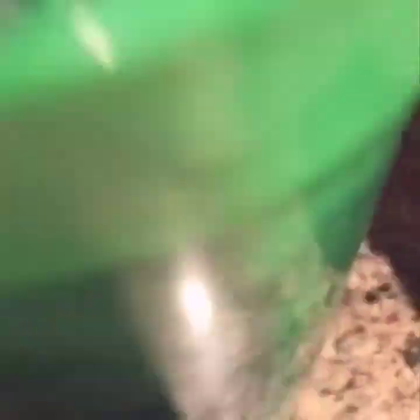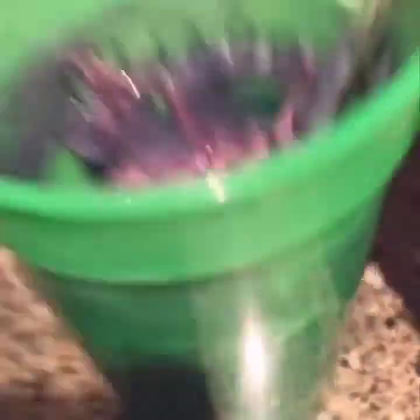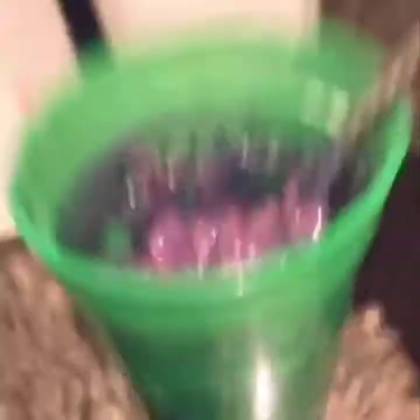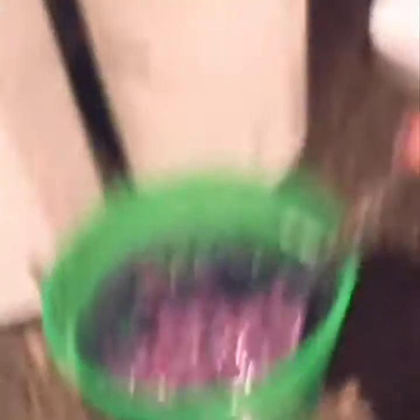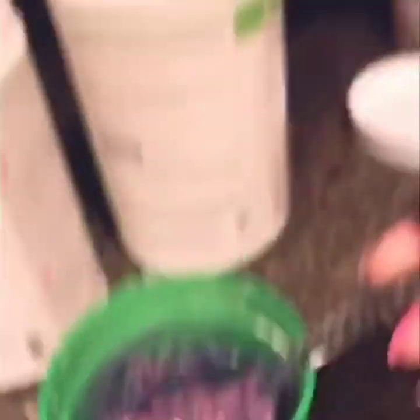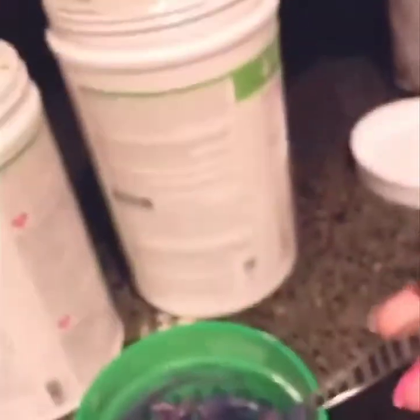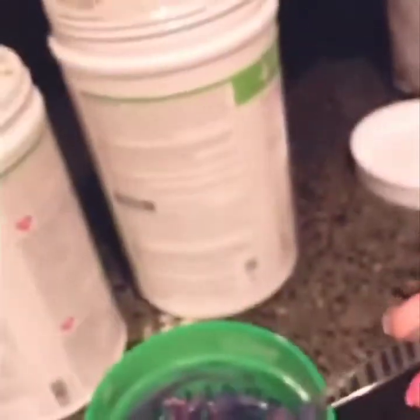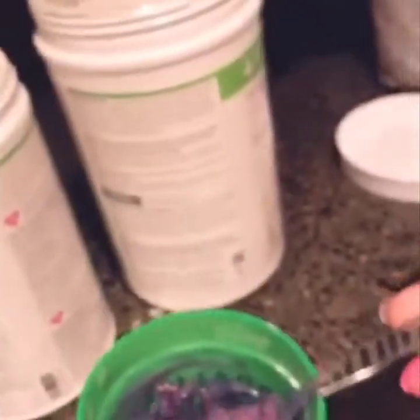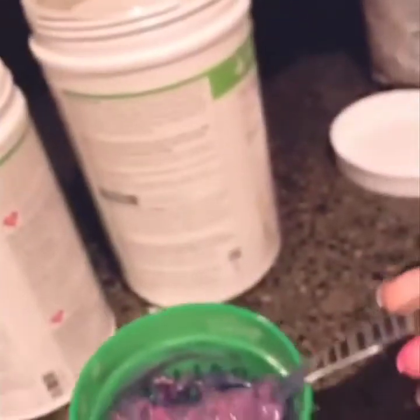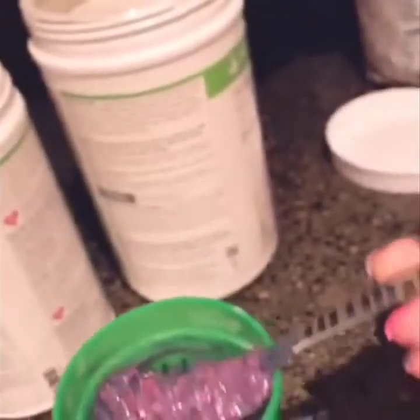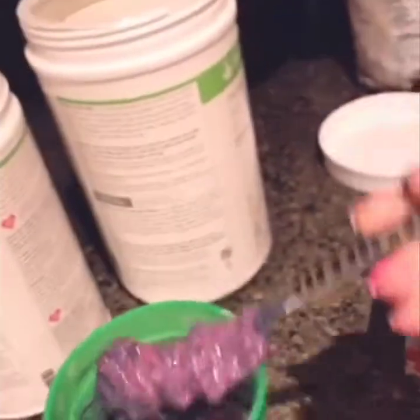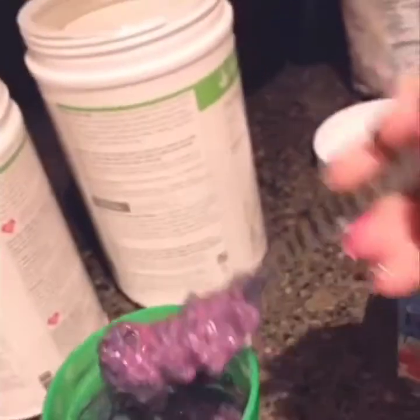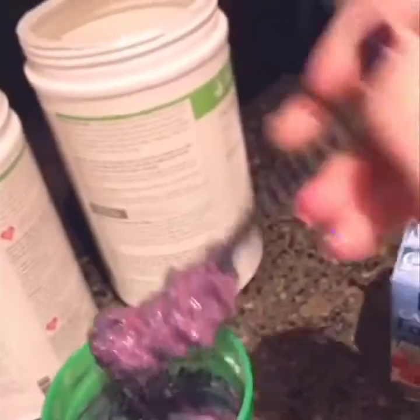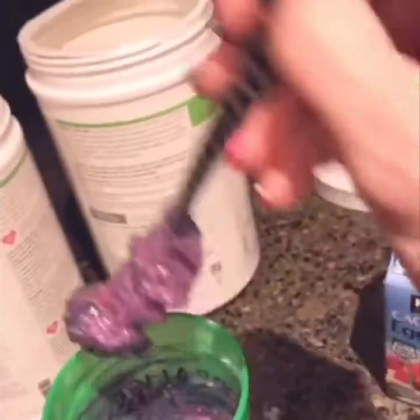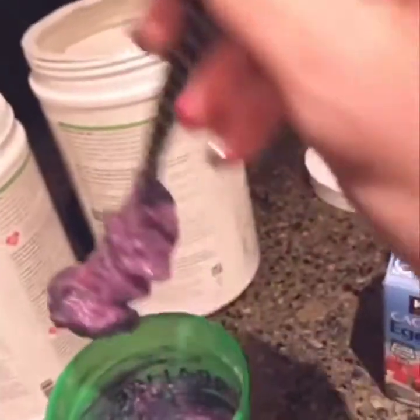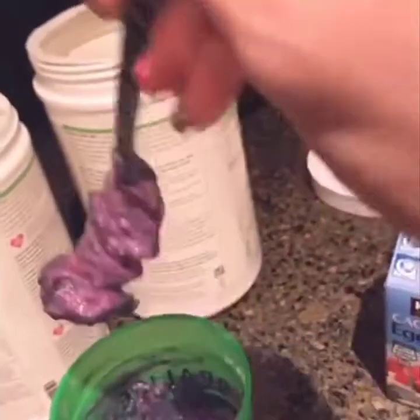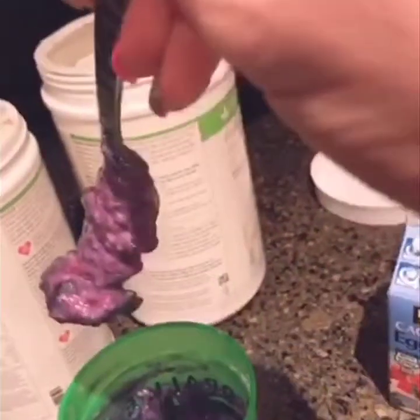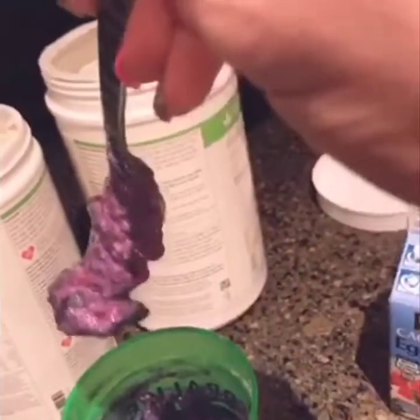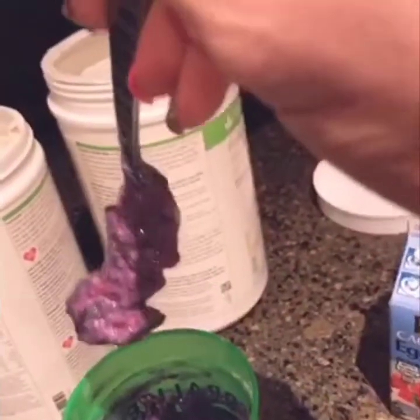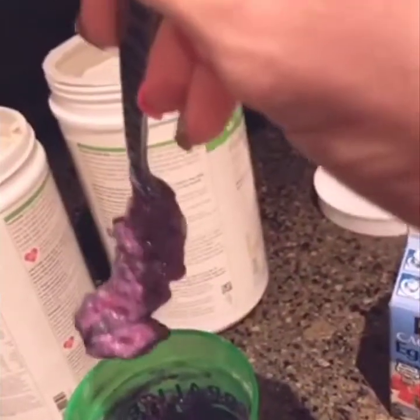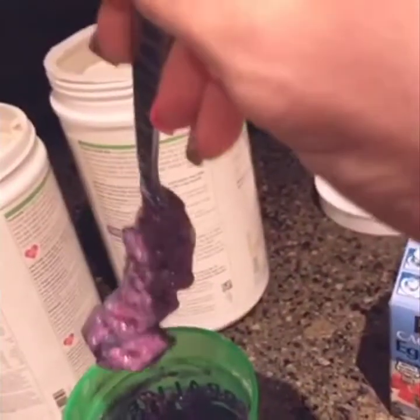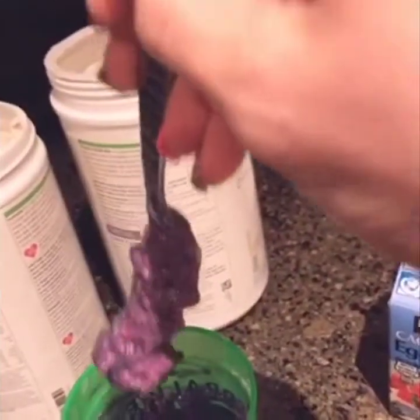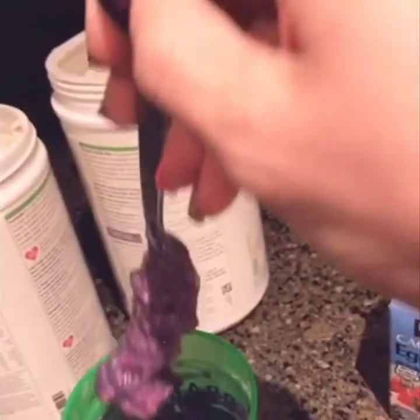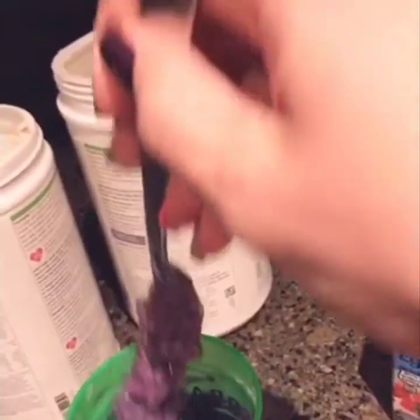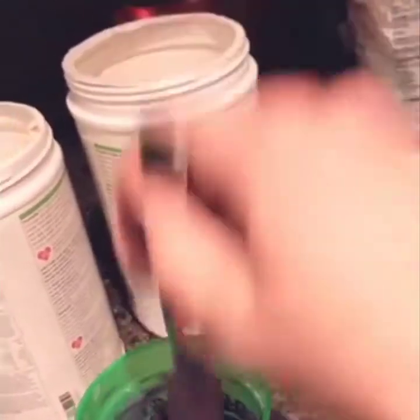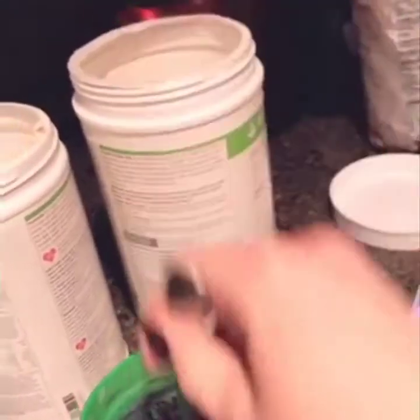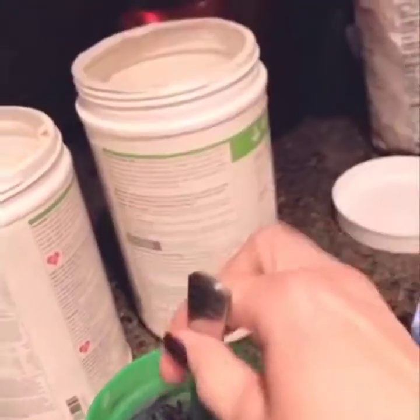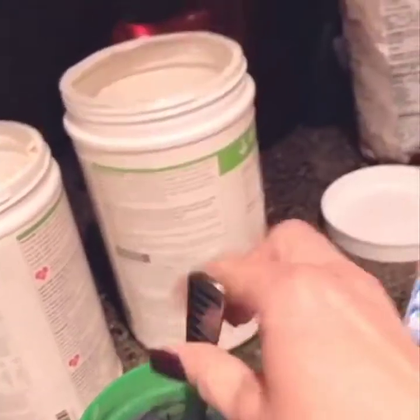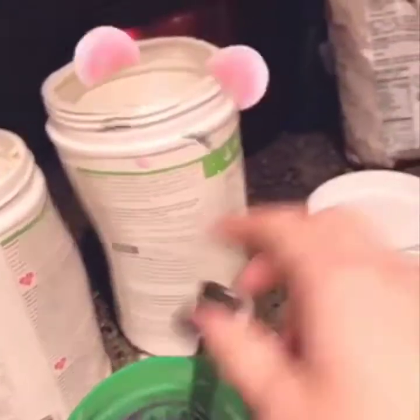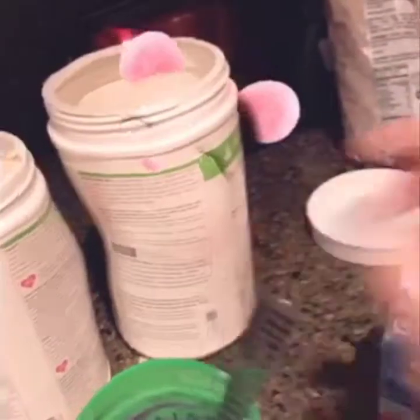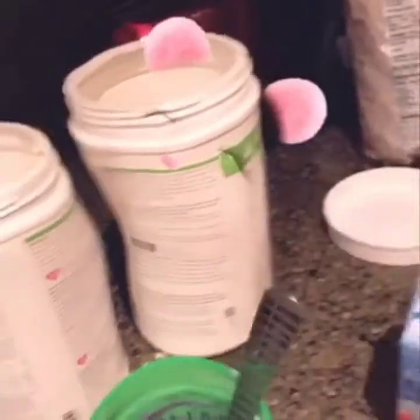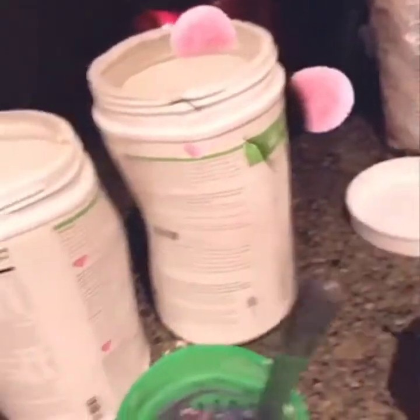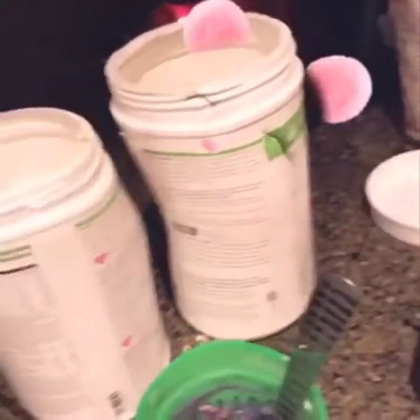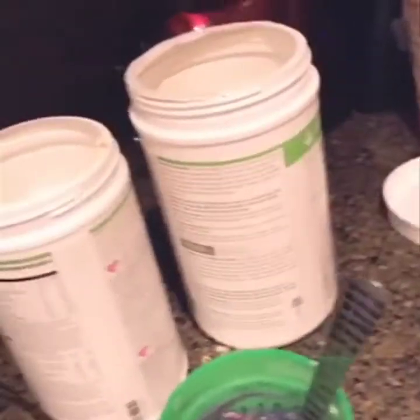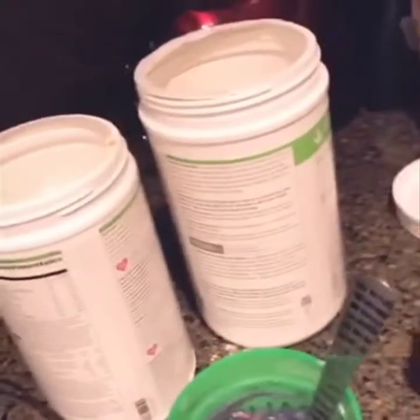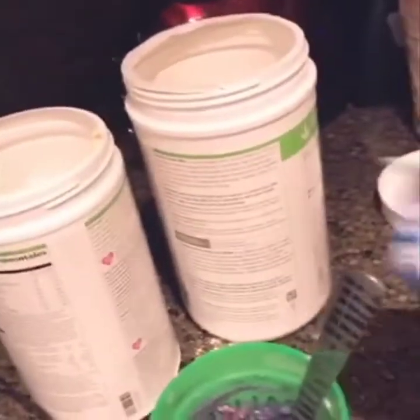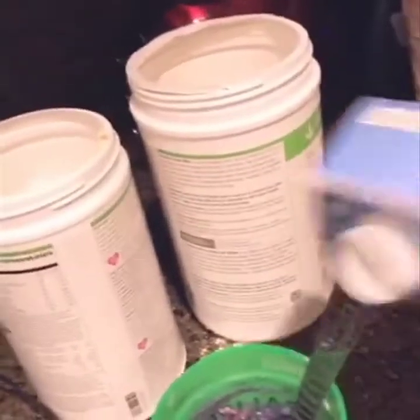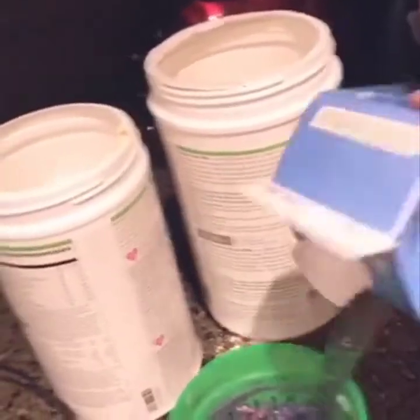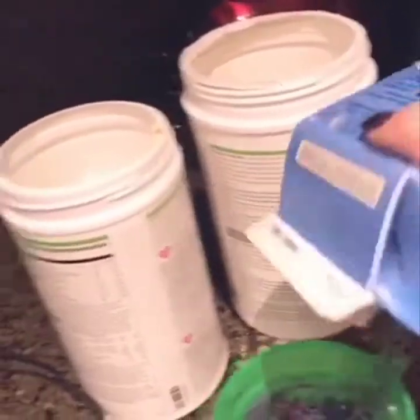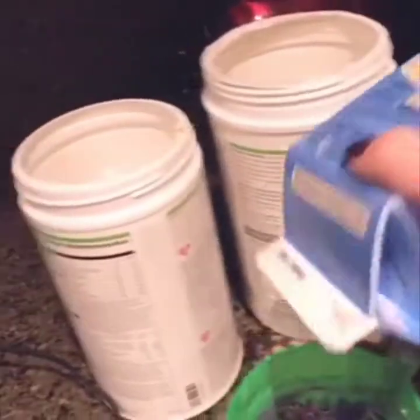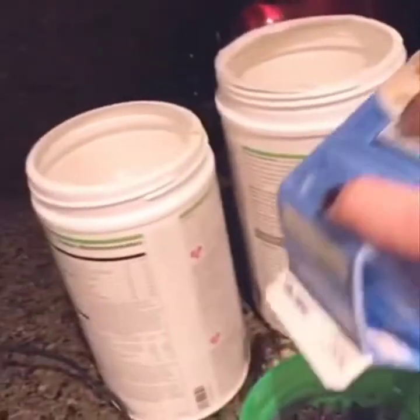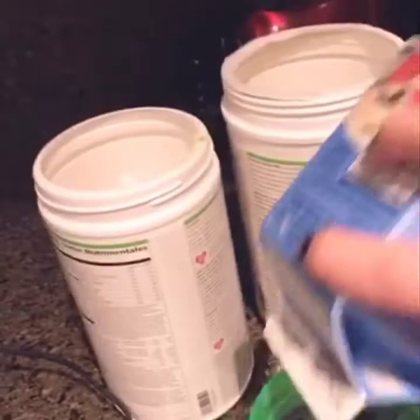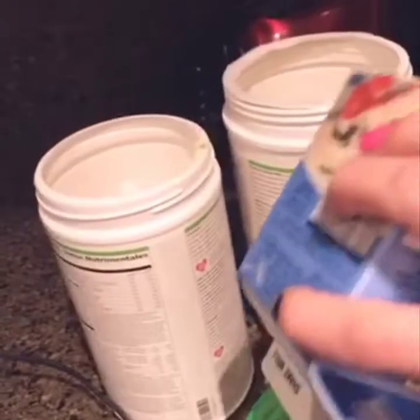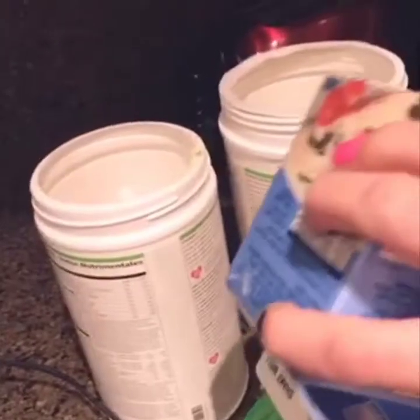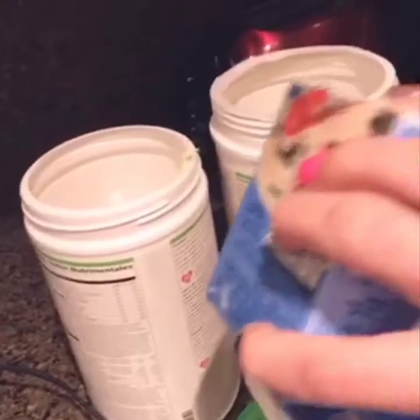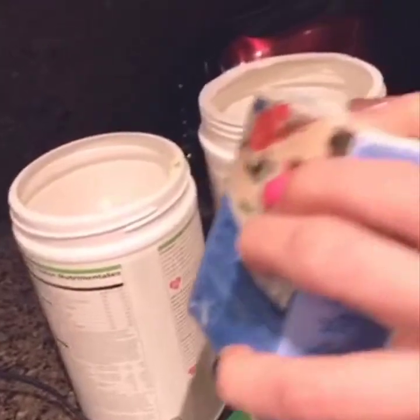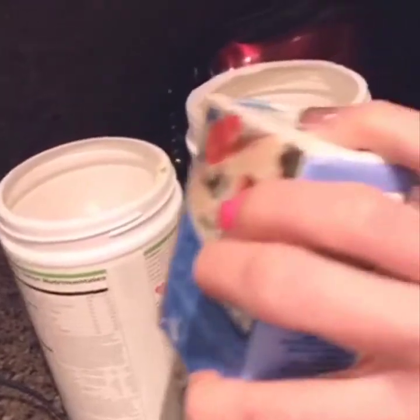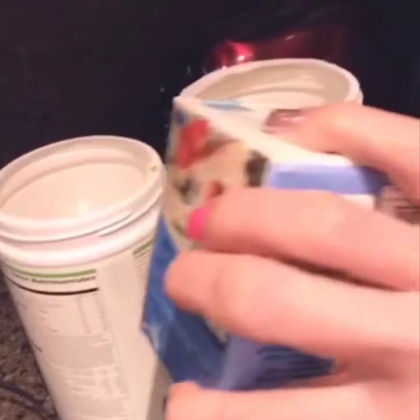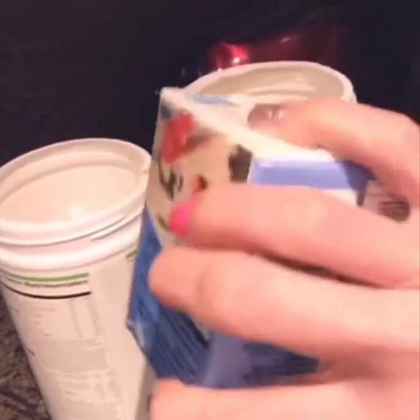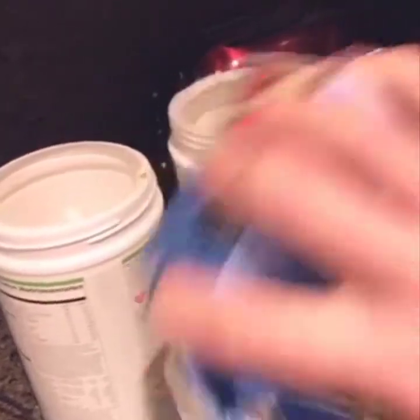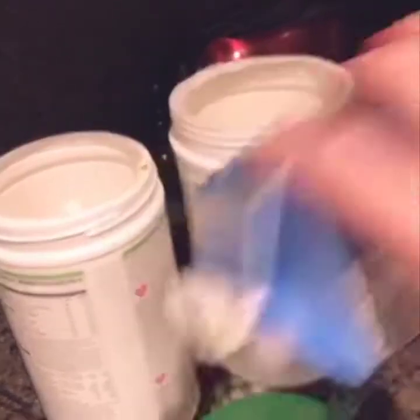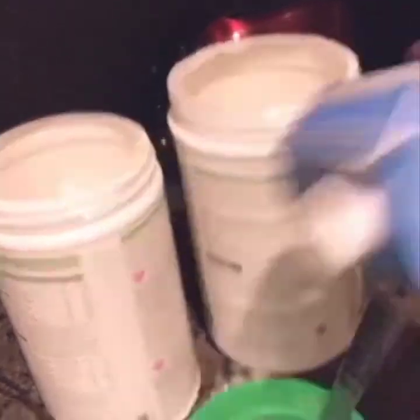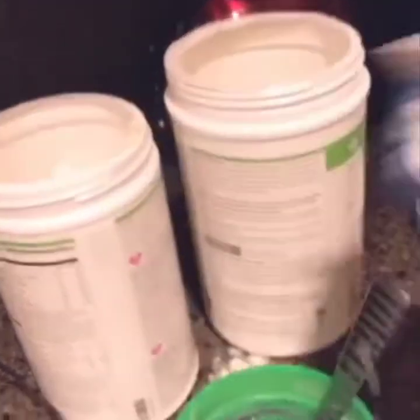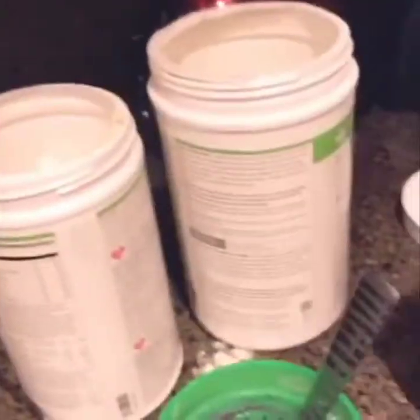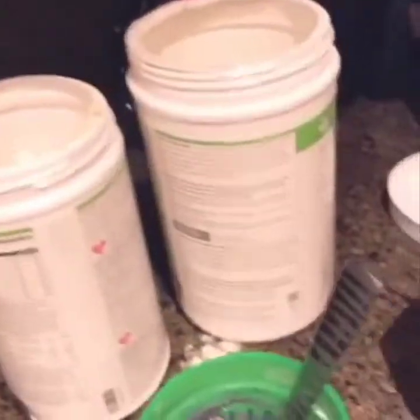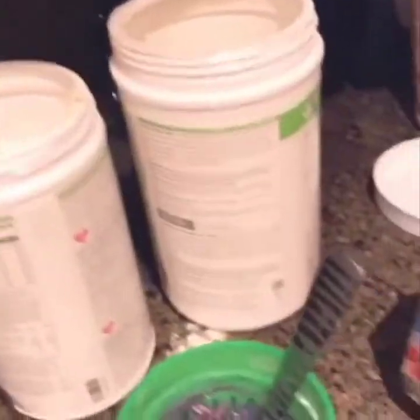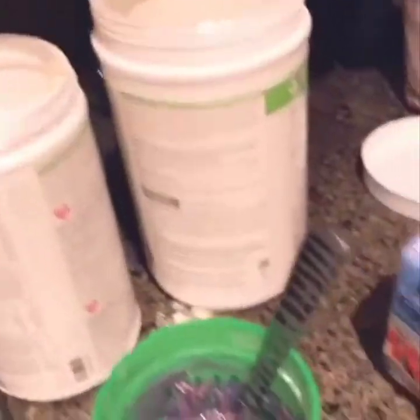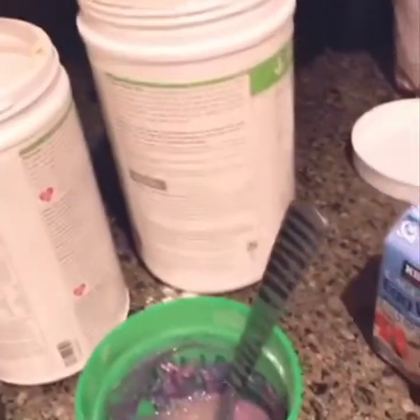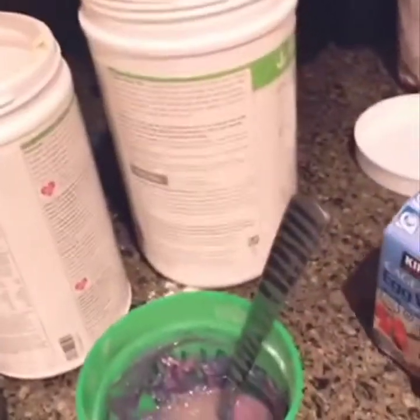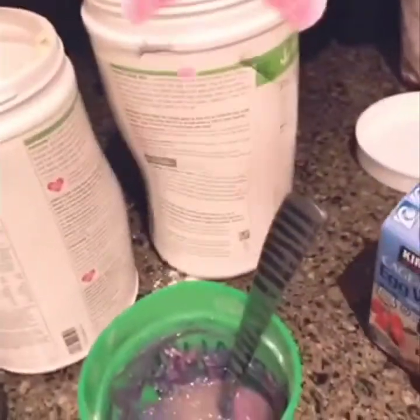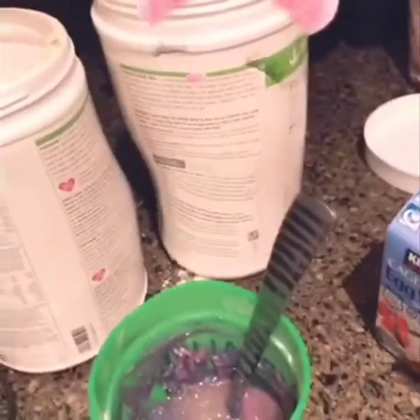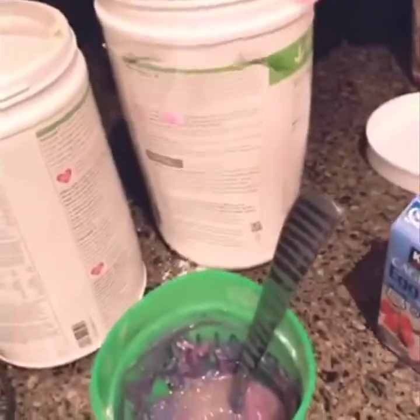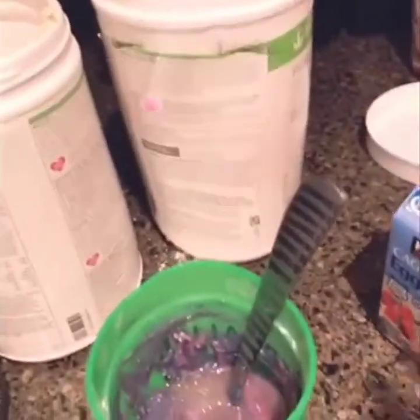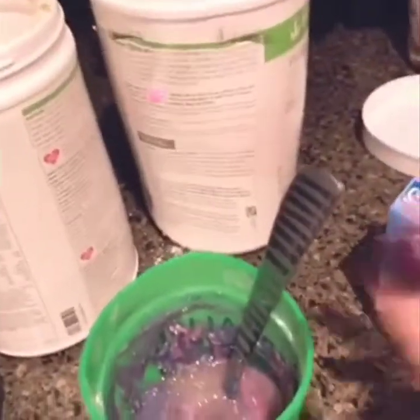Does this look like pancake batter? No — that was disgusting. It needs more egg whites. Then I just add more egg whites and stir it up again.